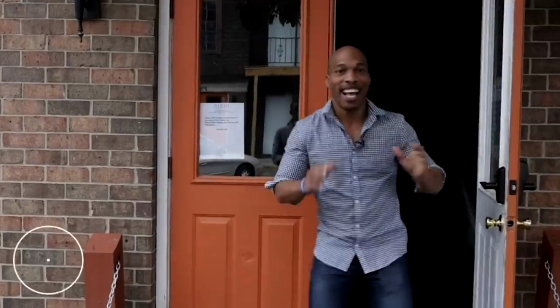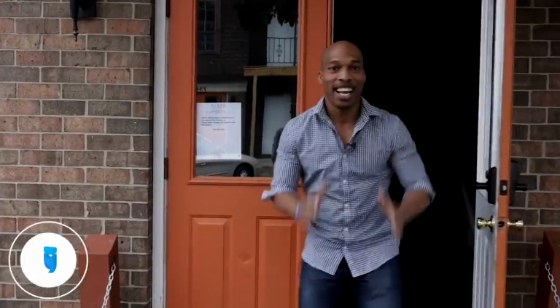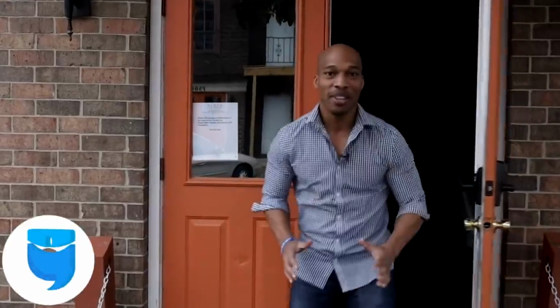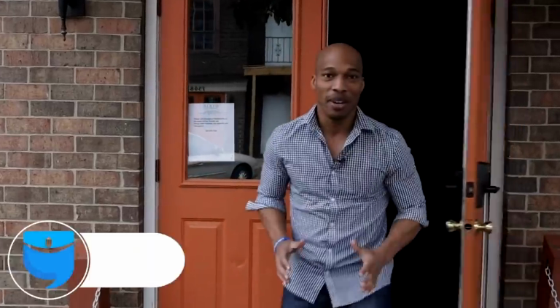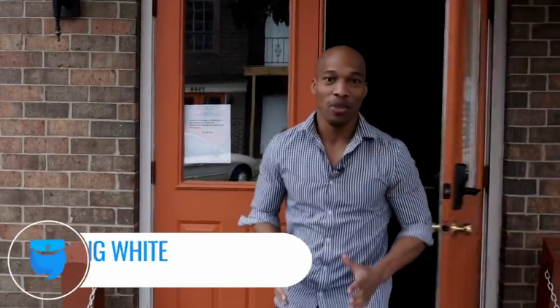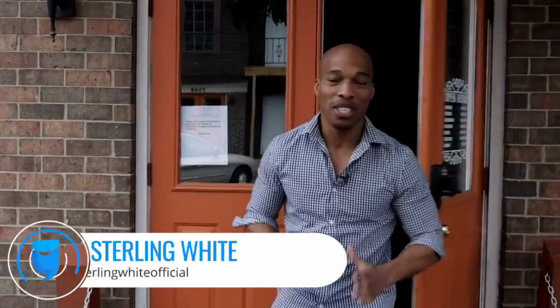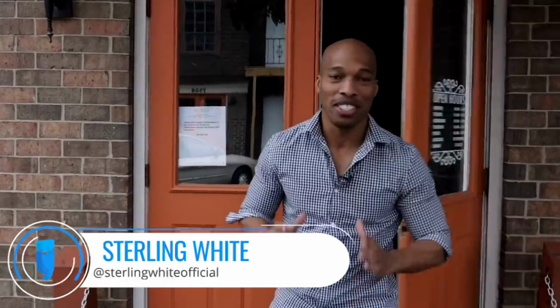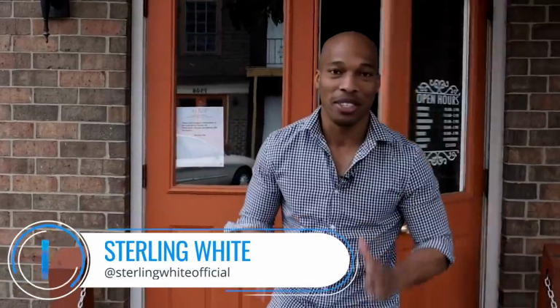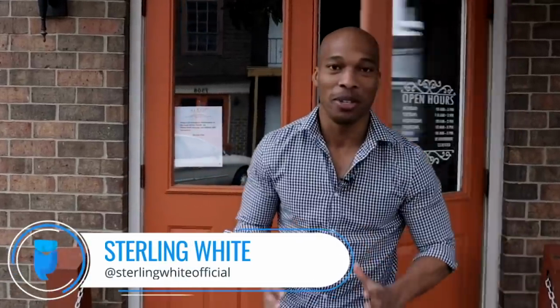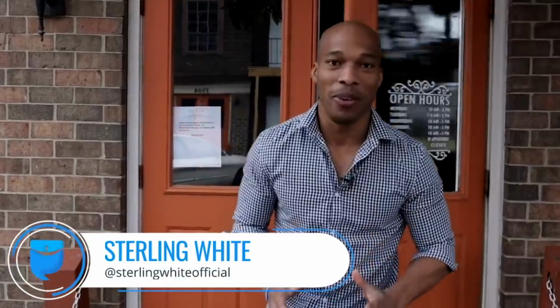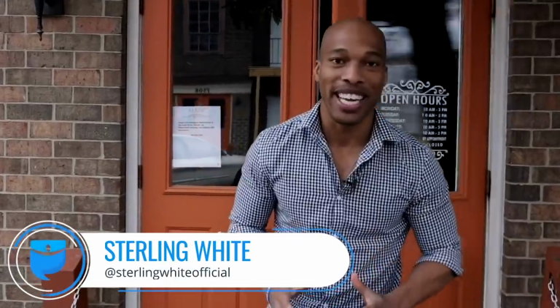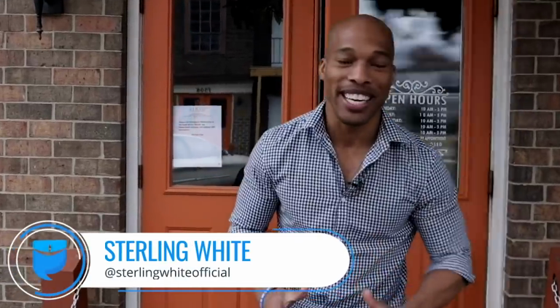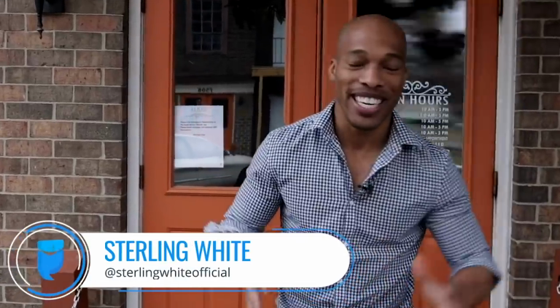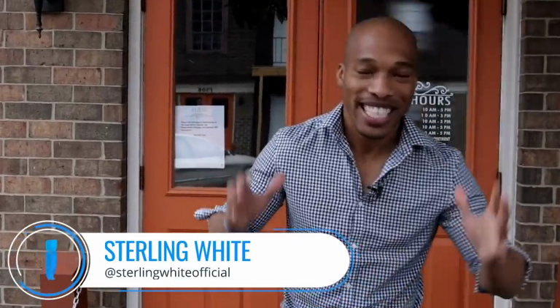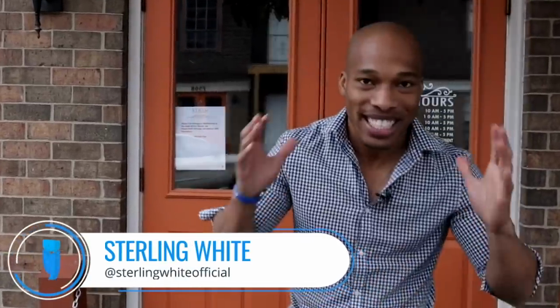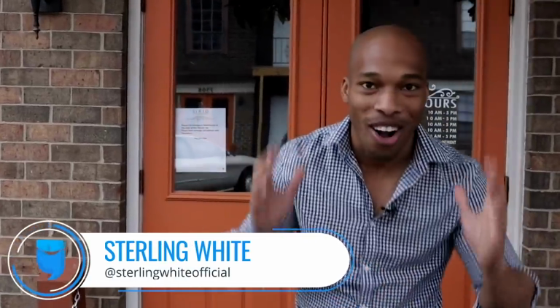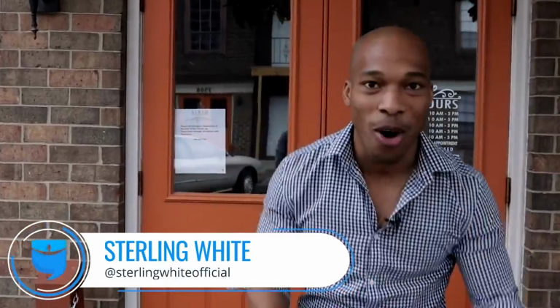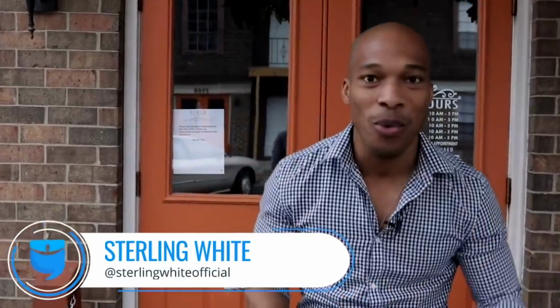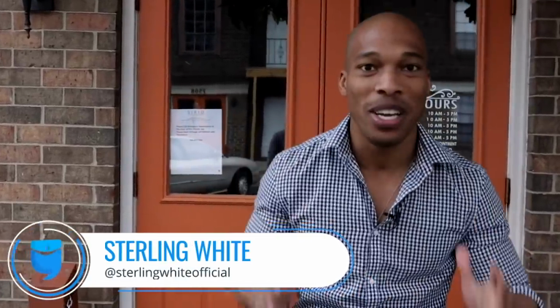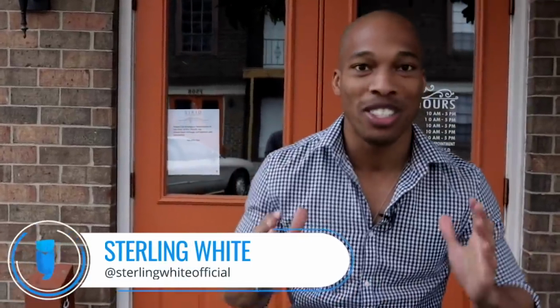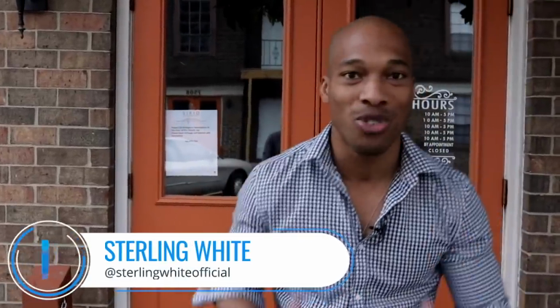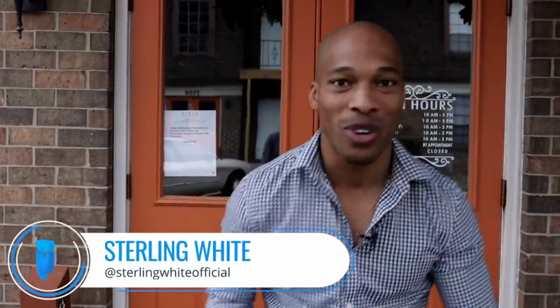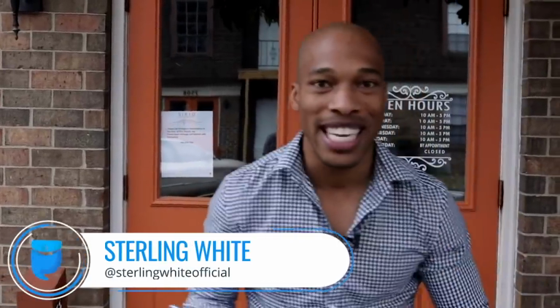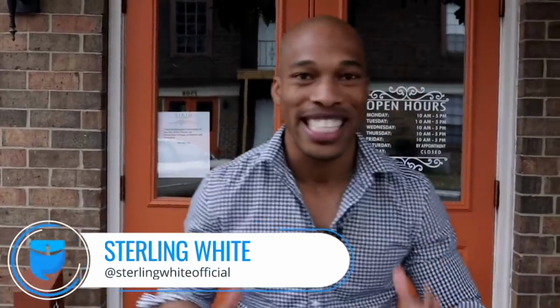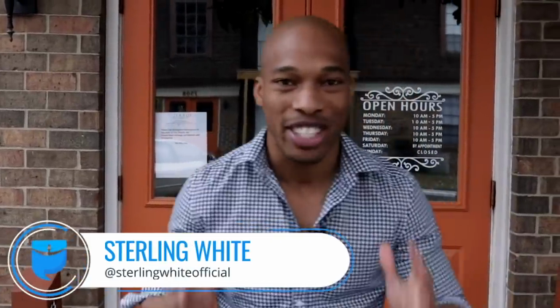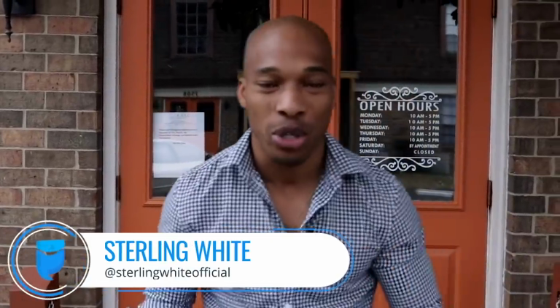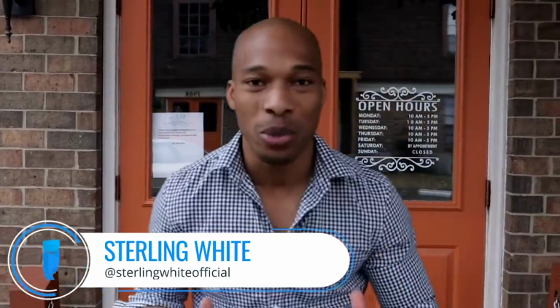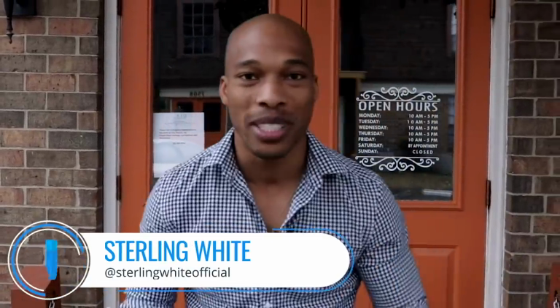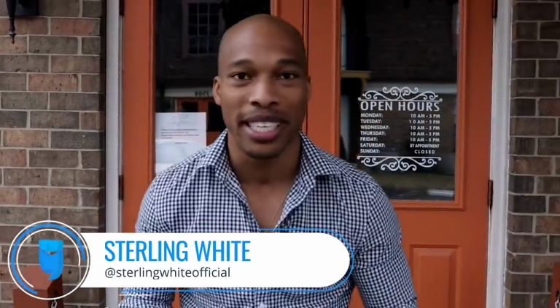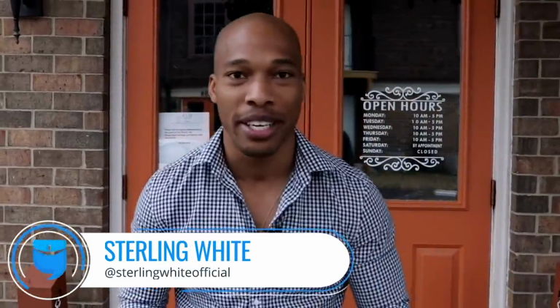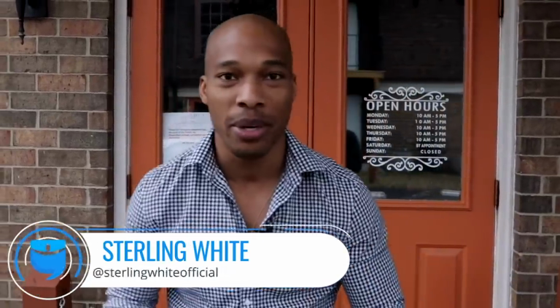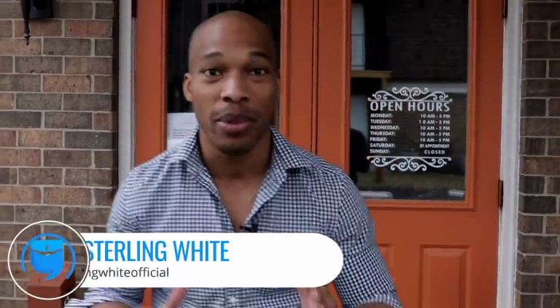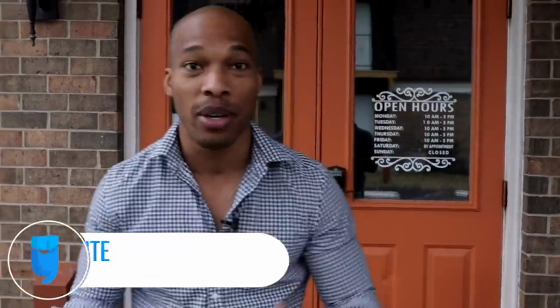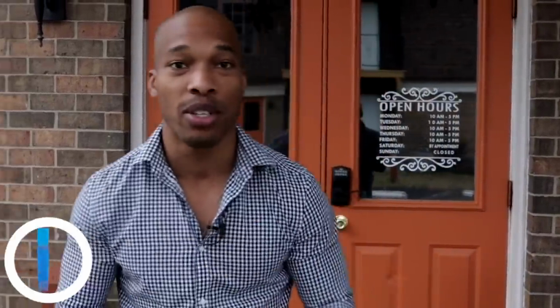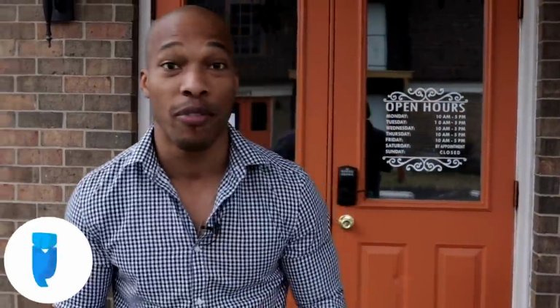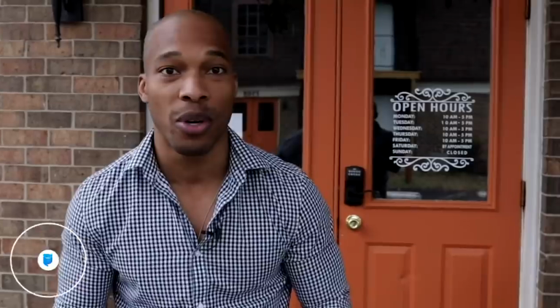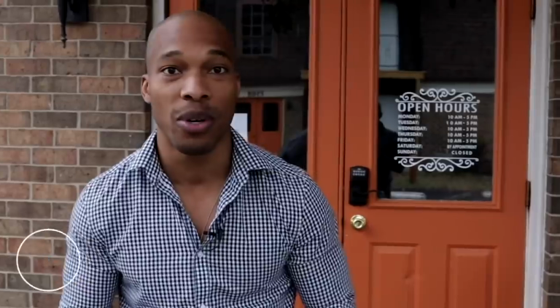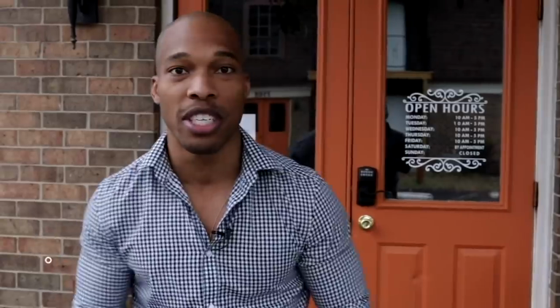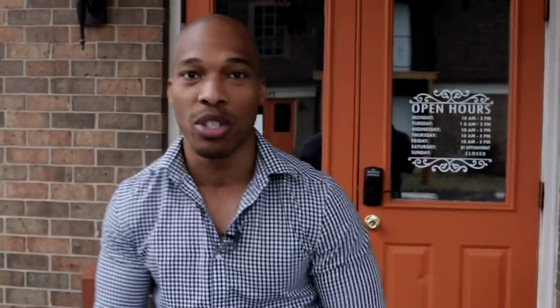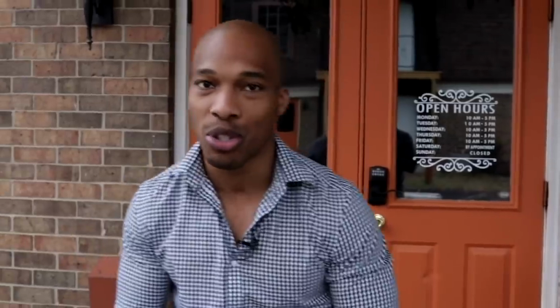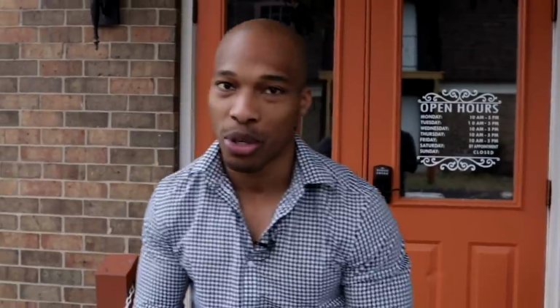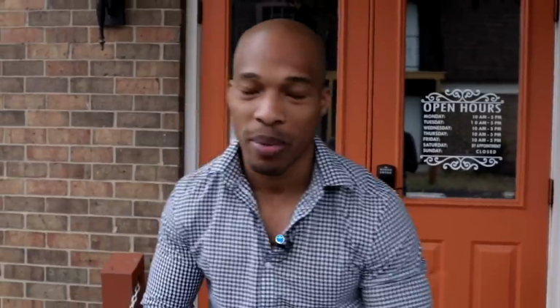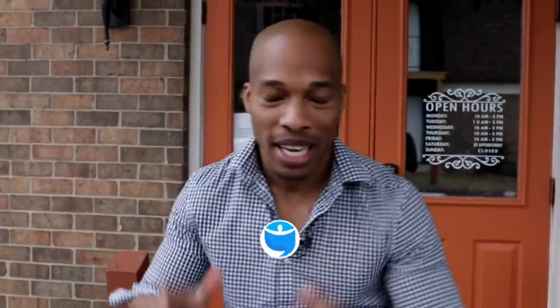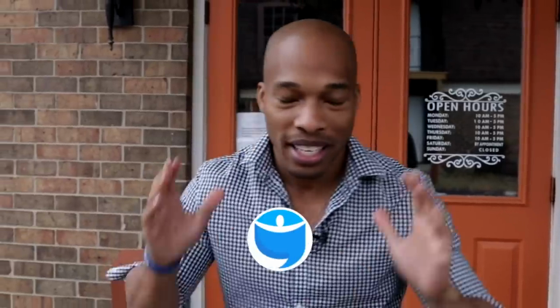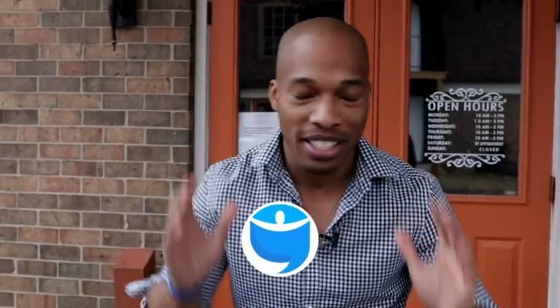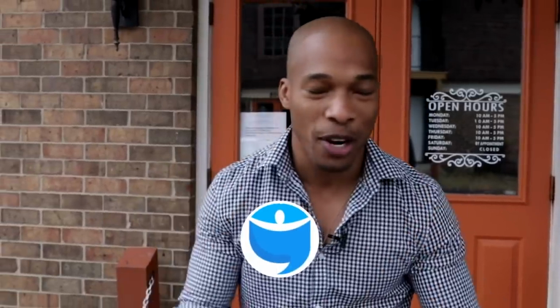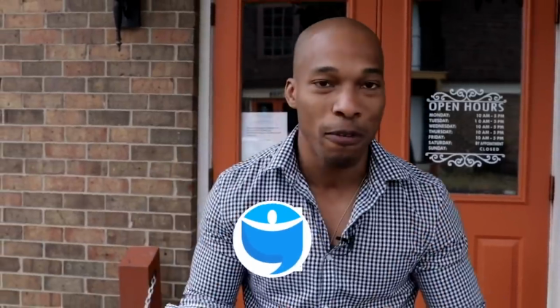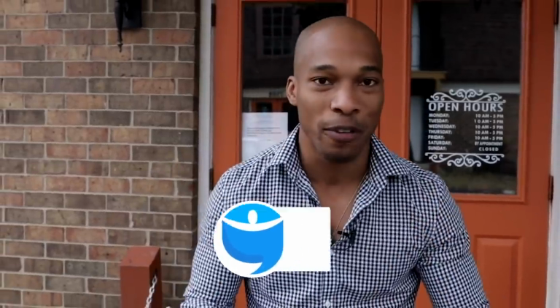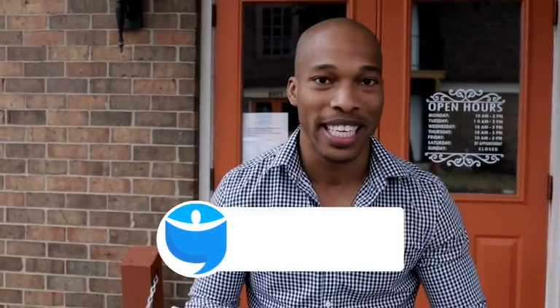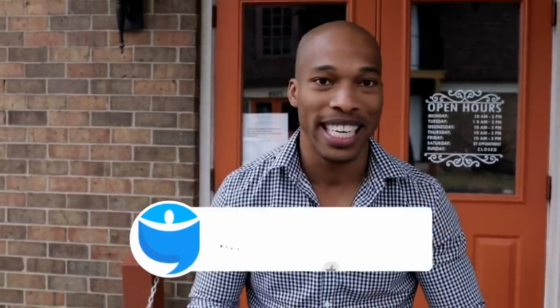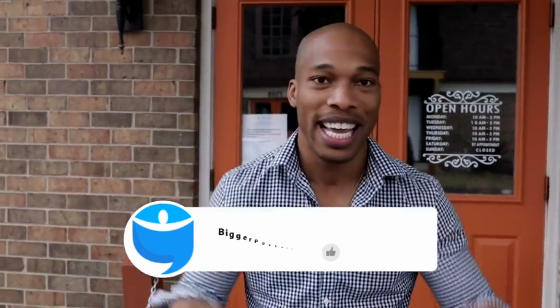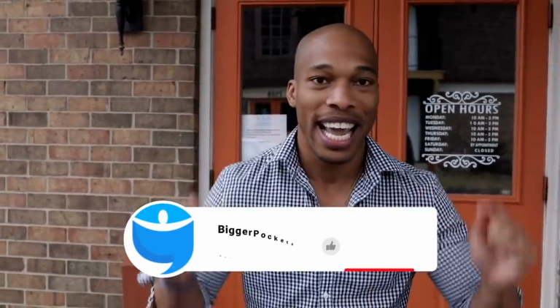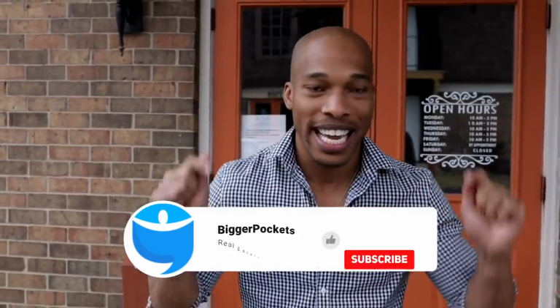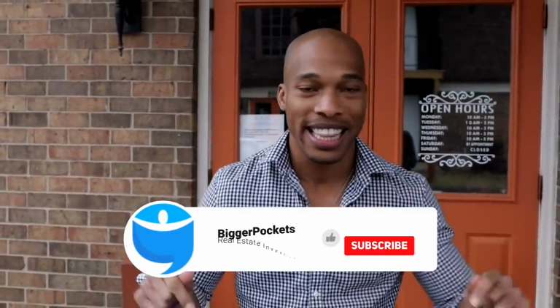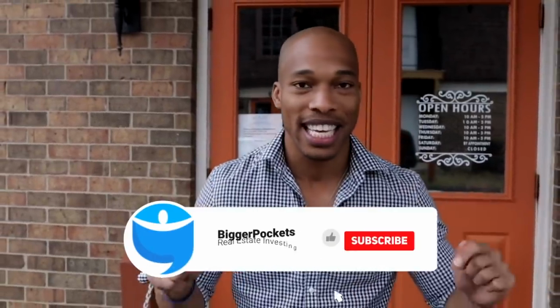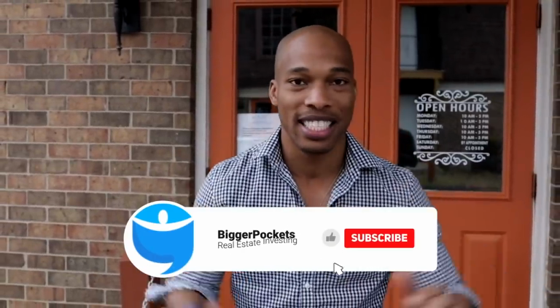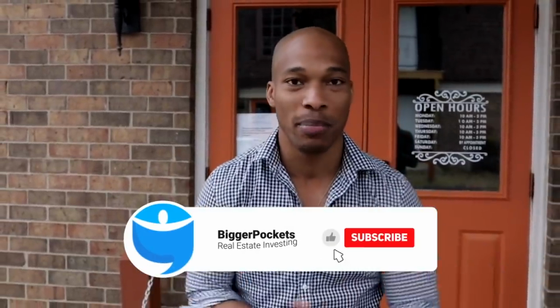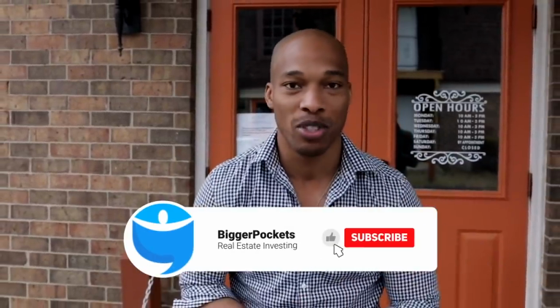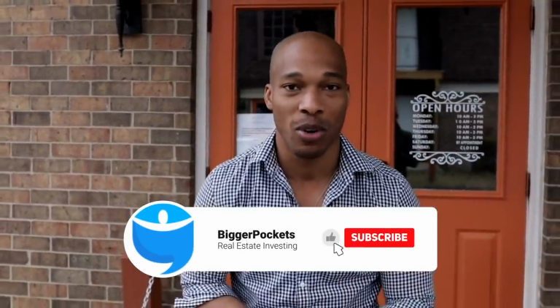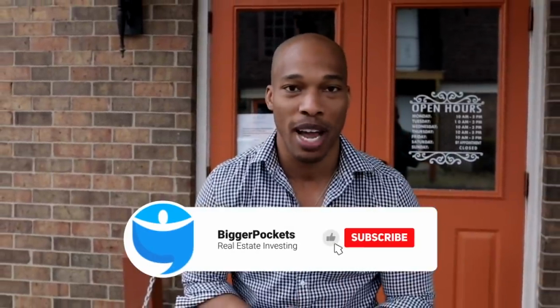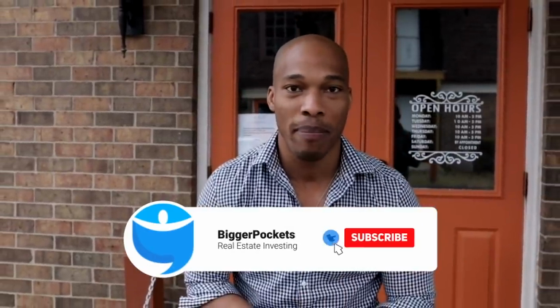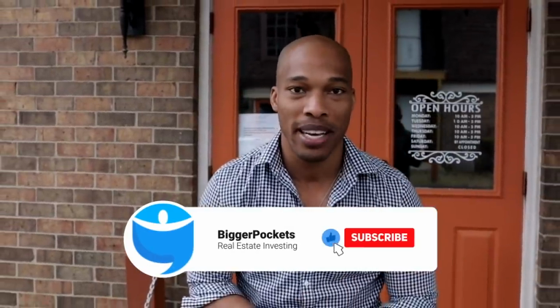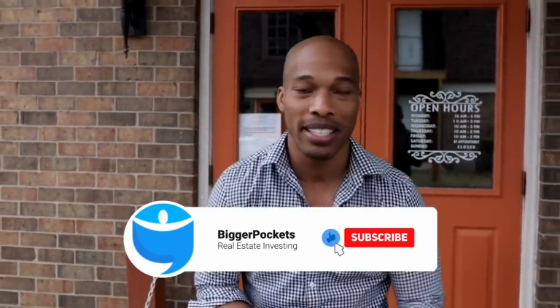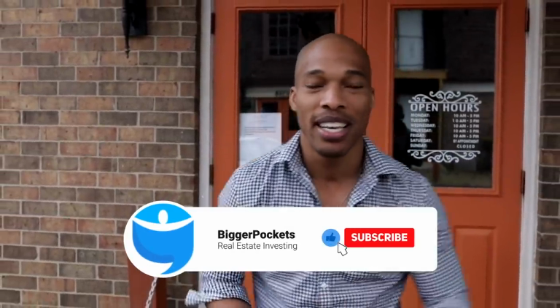Hello everyone, Sterling White here. It is always great to see you. Those of you on YouTube, don't forget to hit that subscribe button.